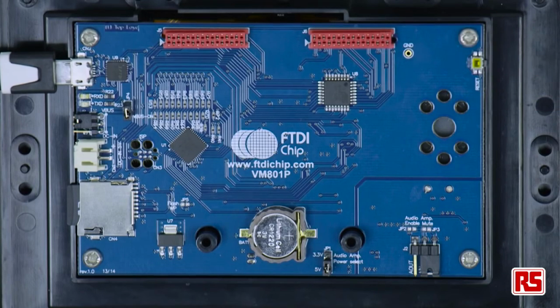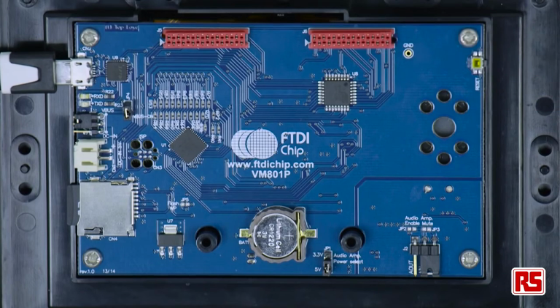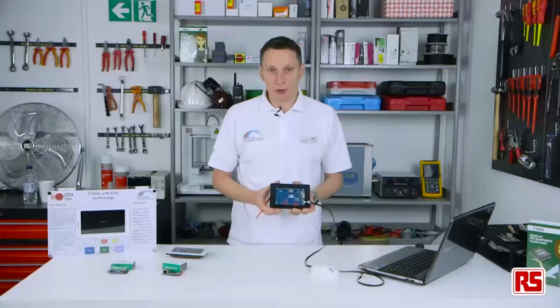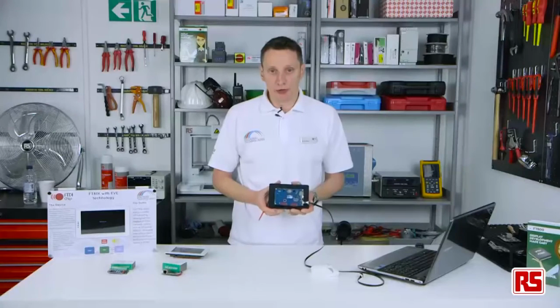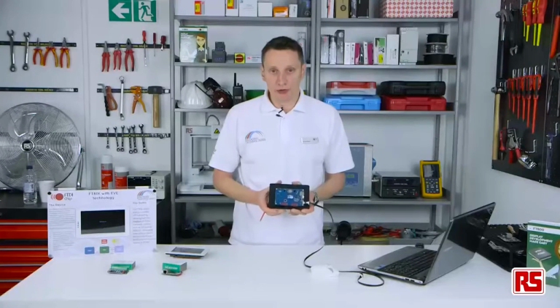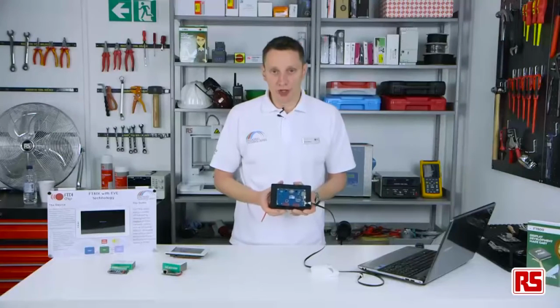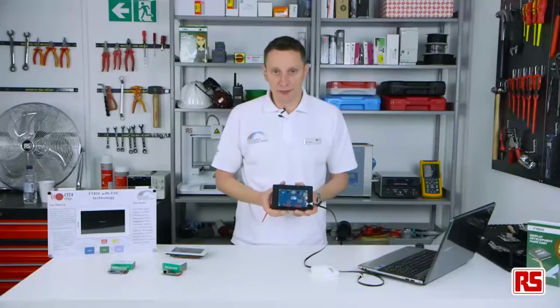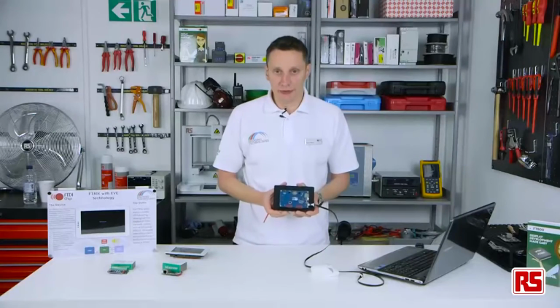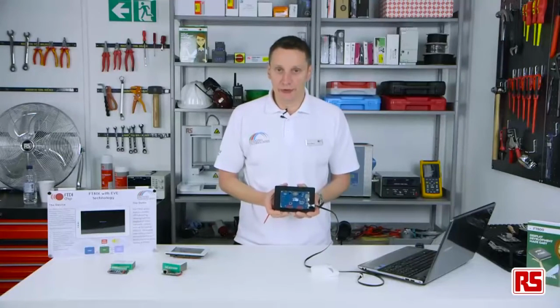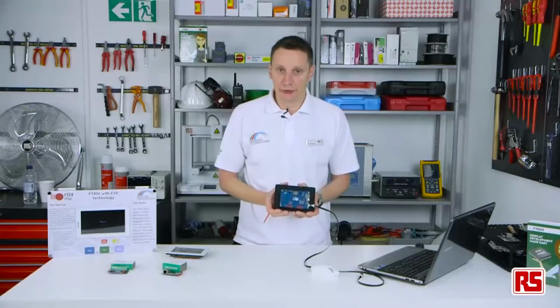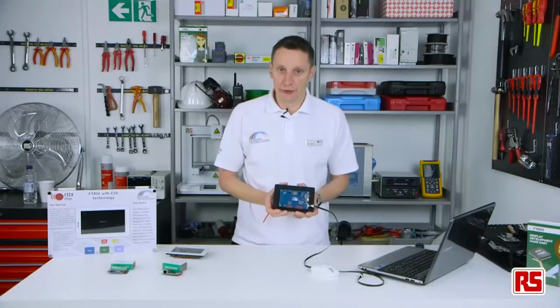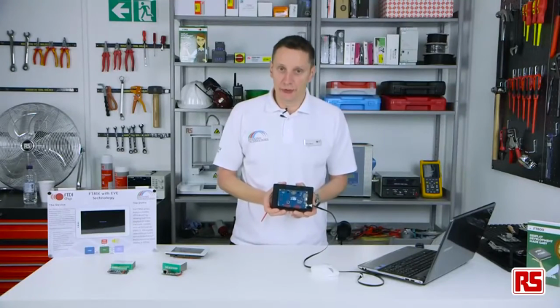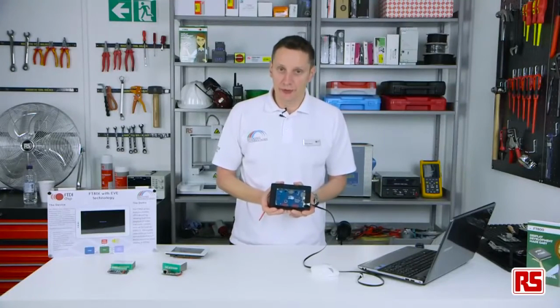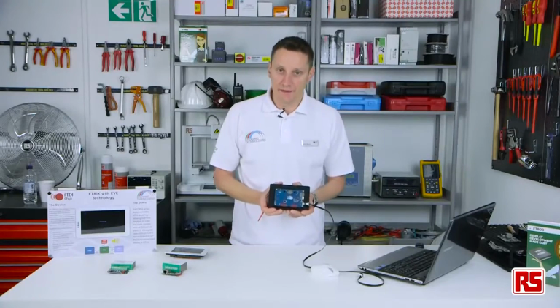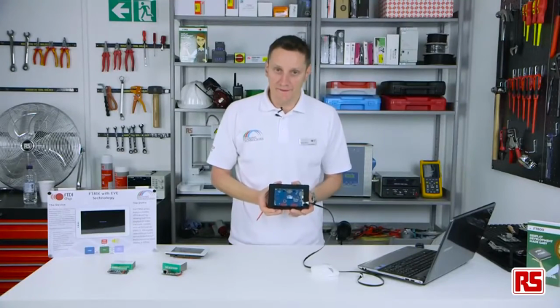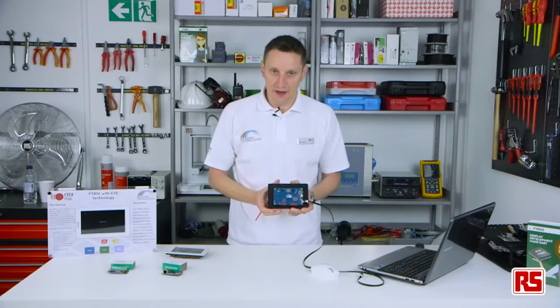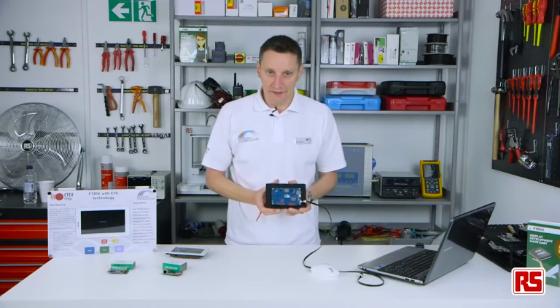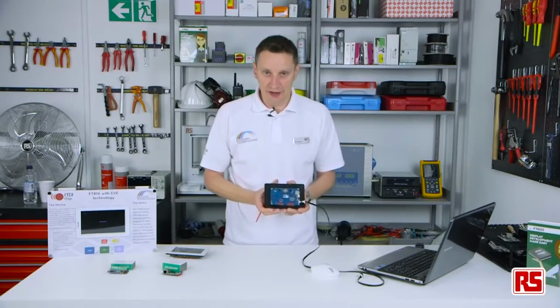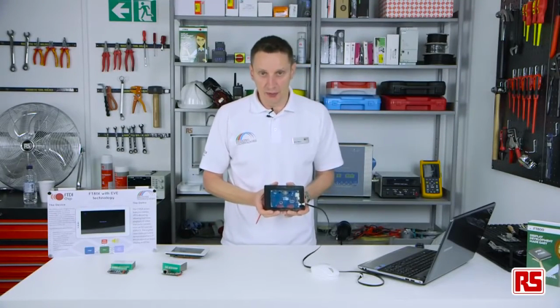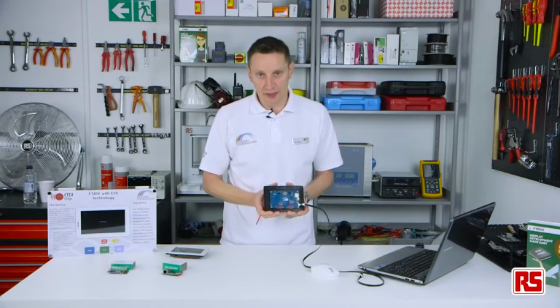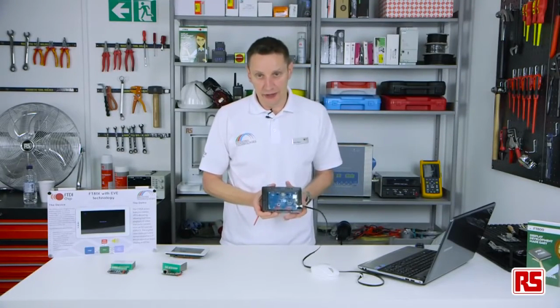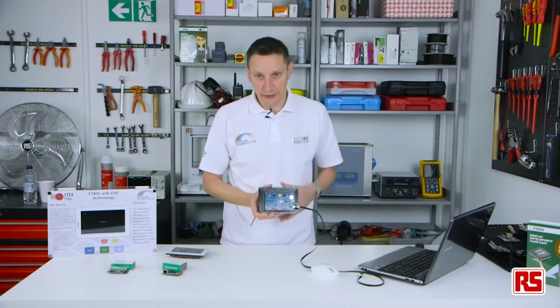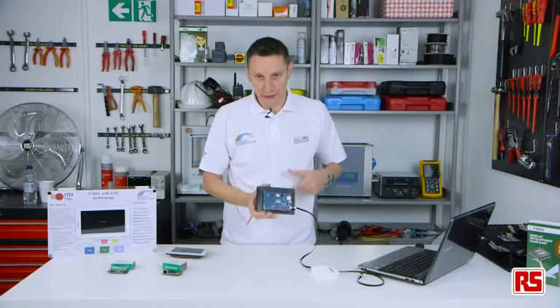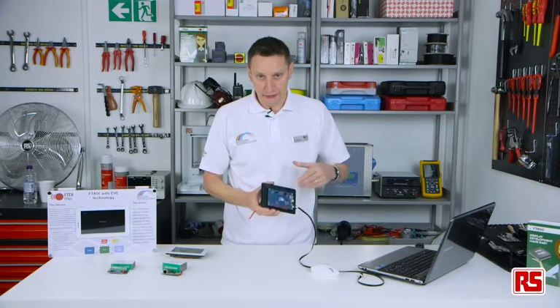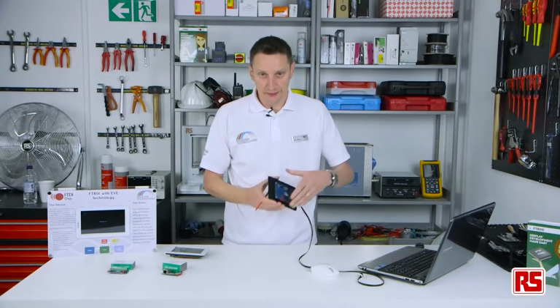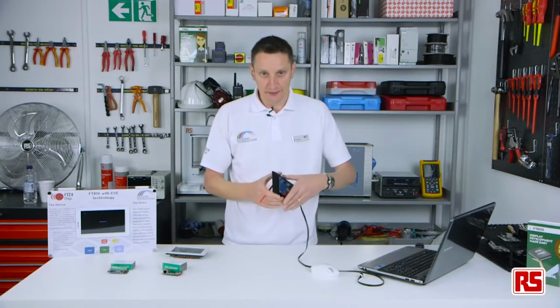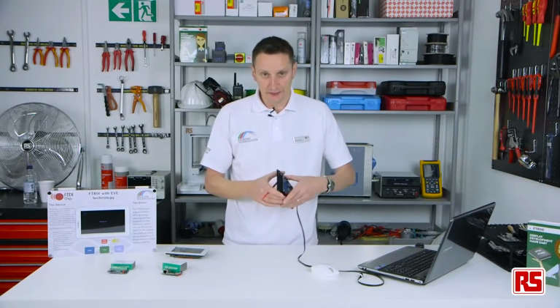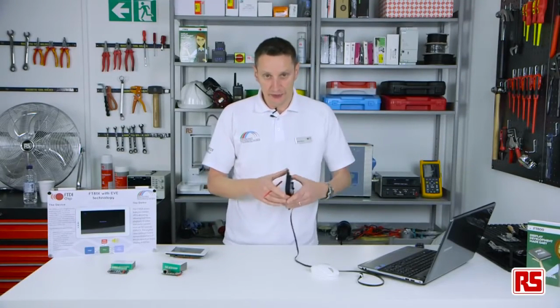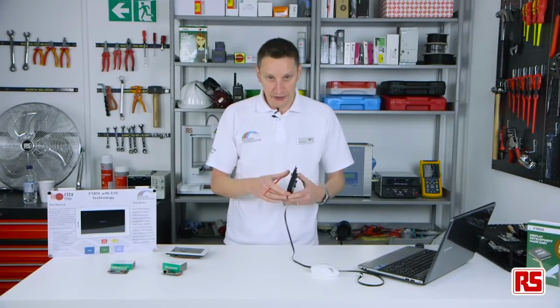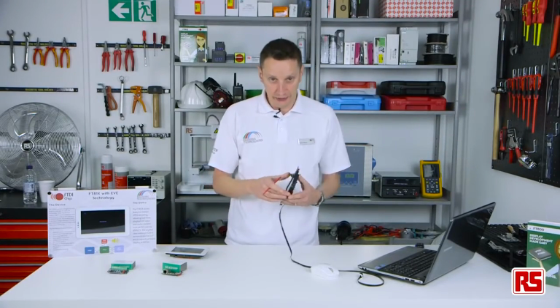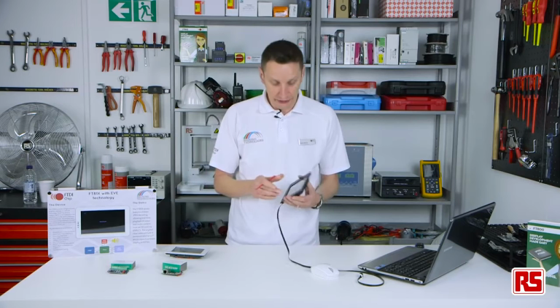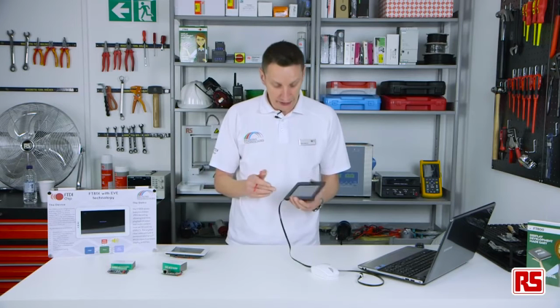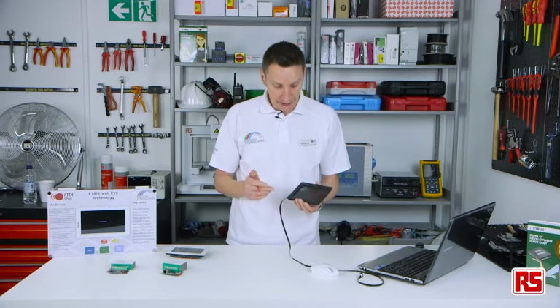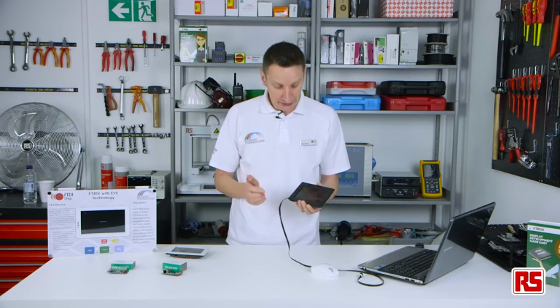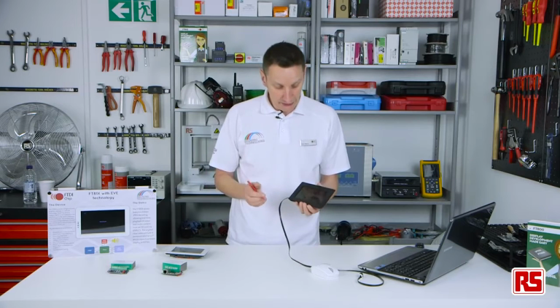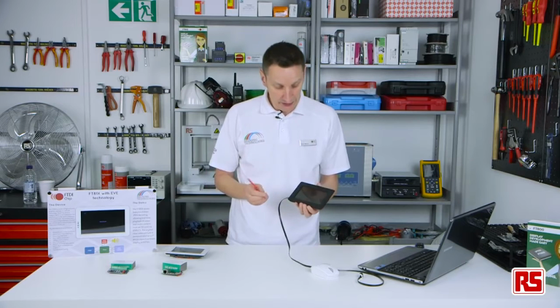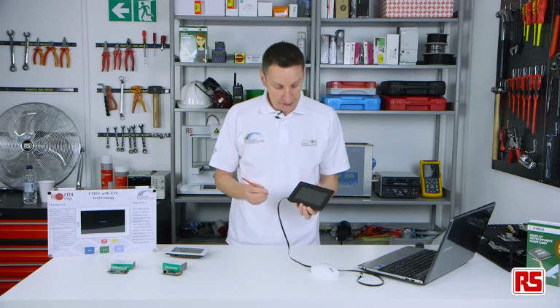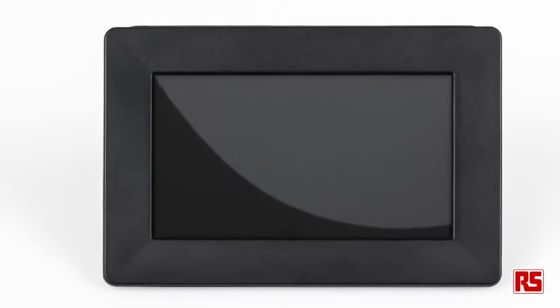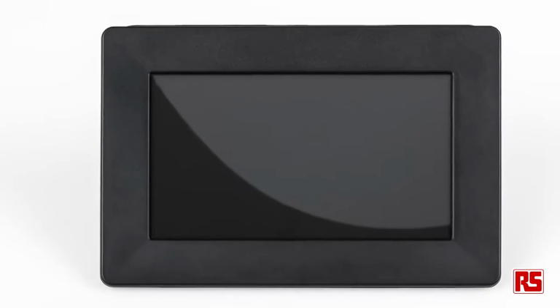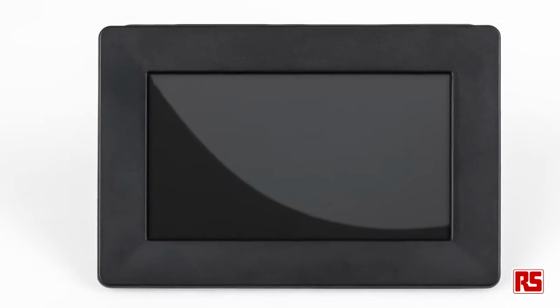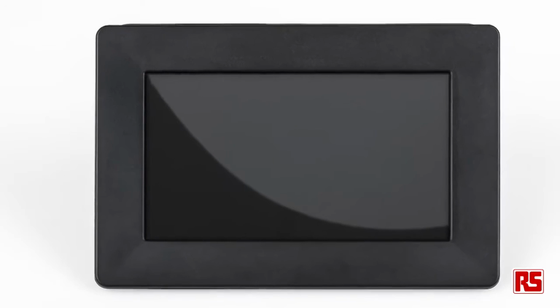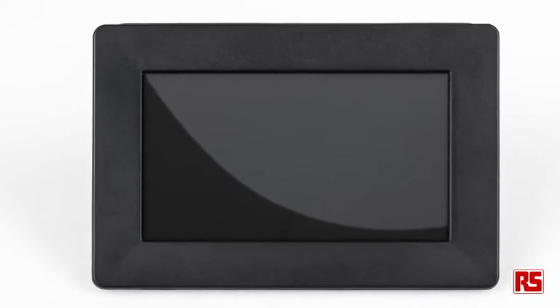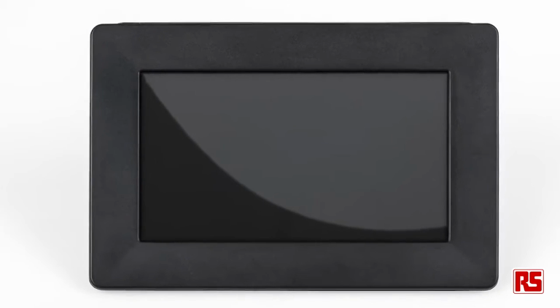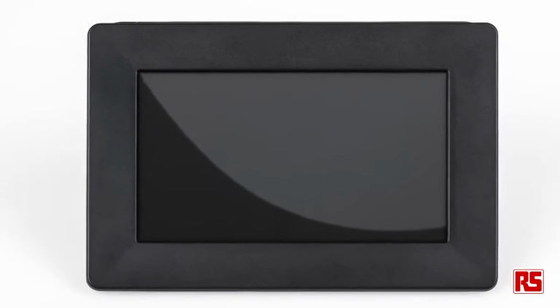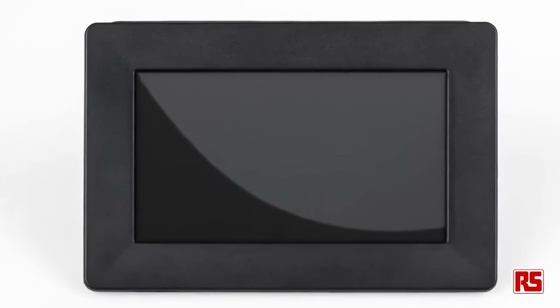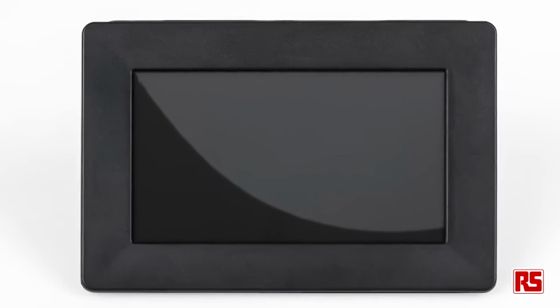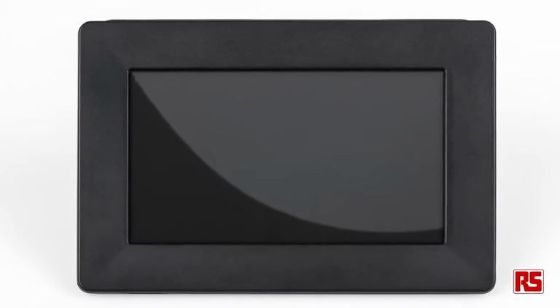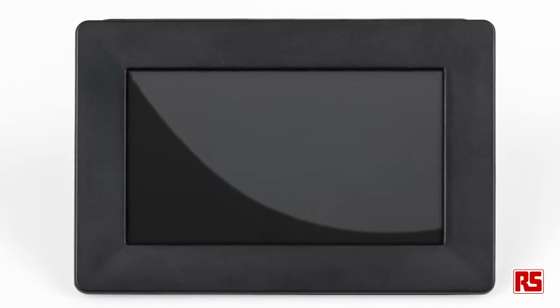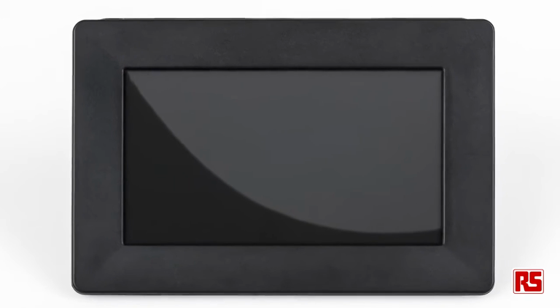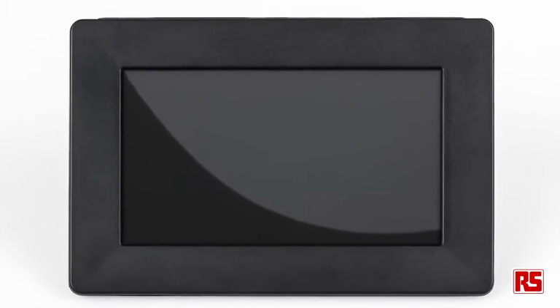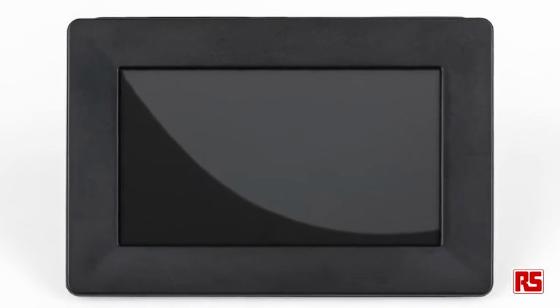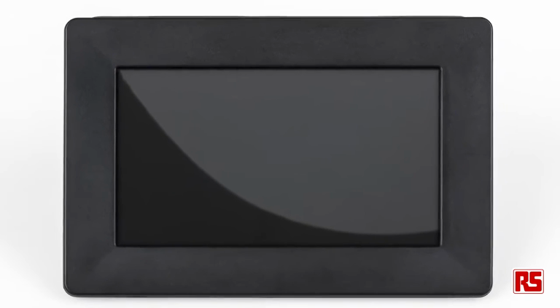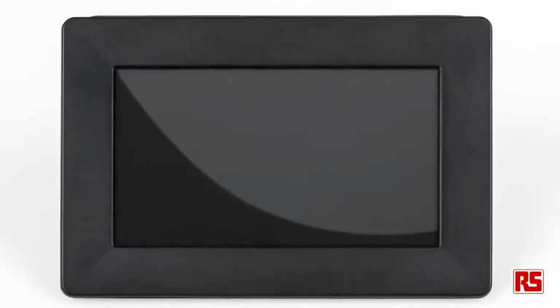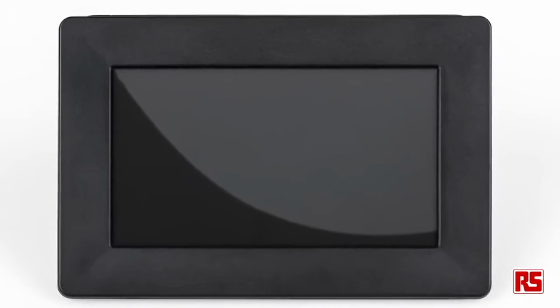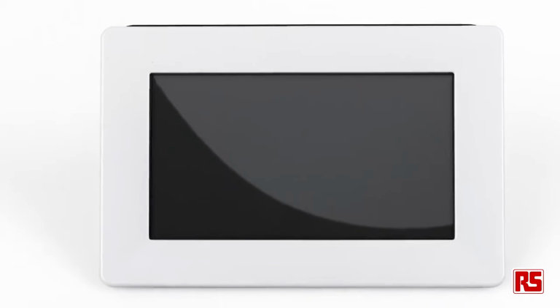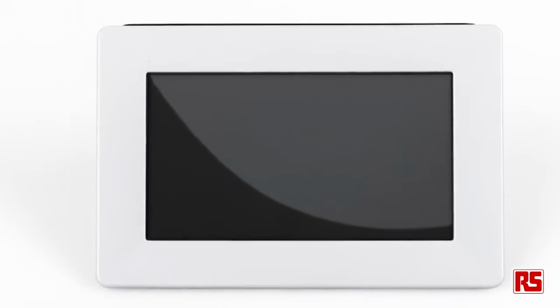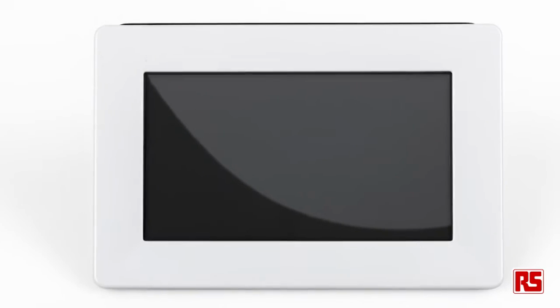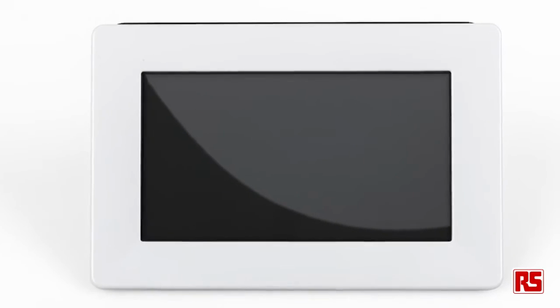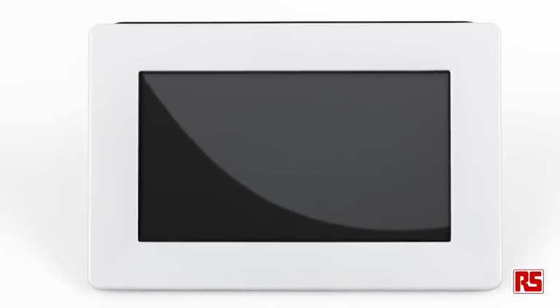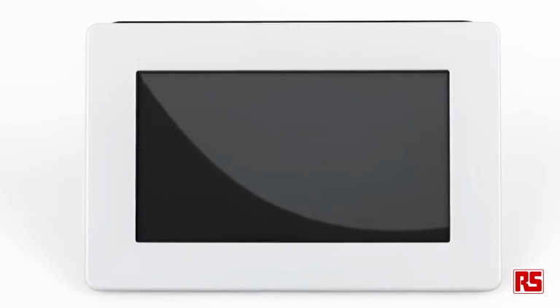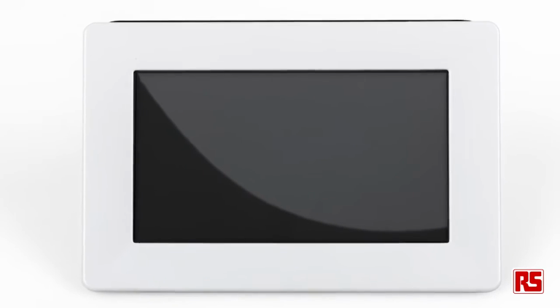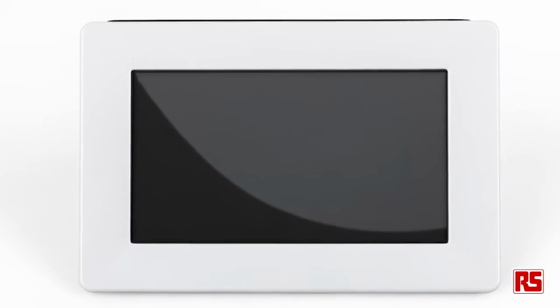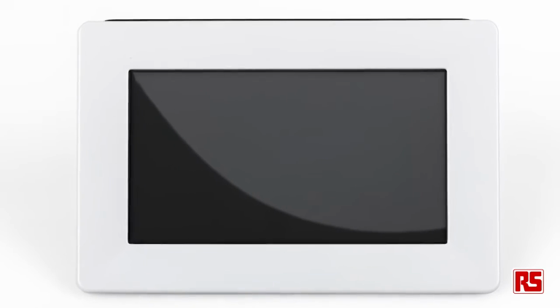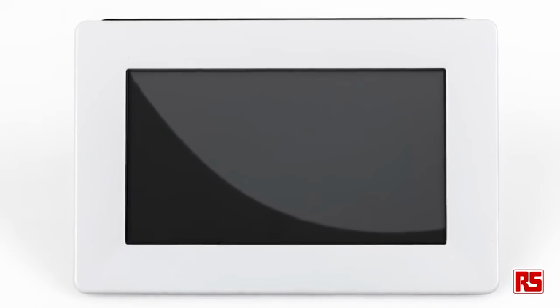The module comes in two available bezels. You can see this one — we have black or we have Pearl.